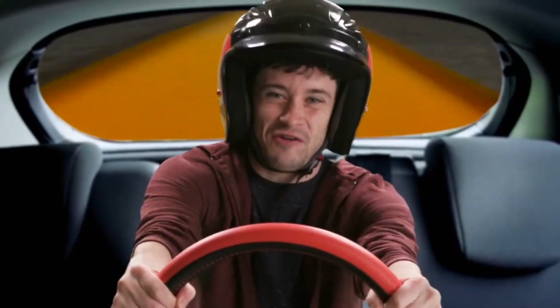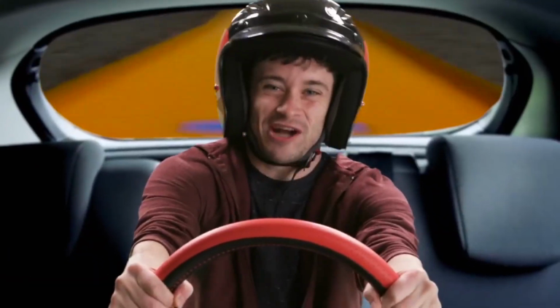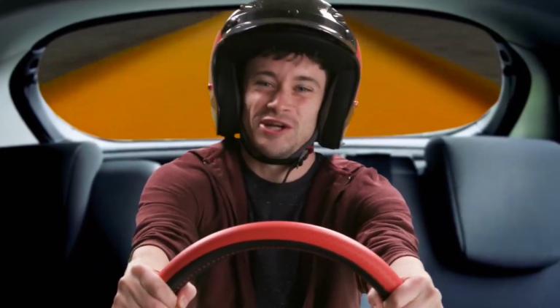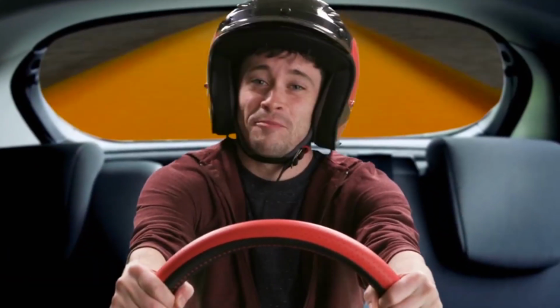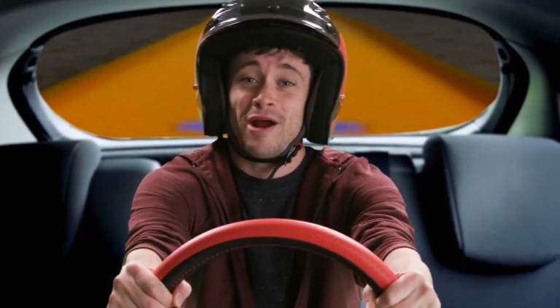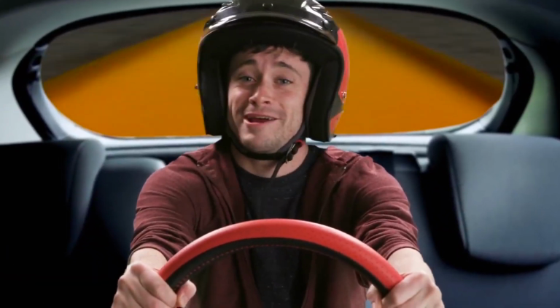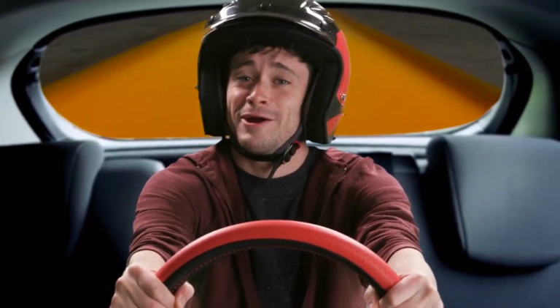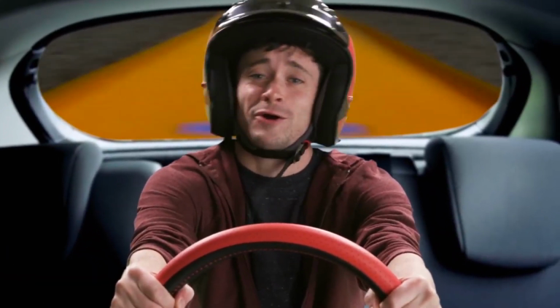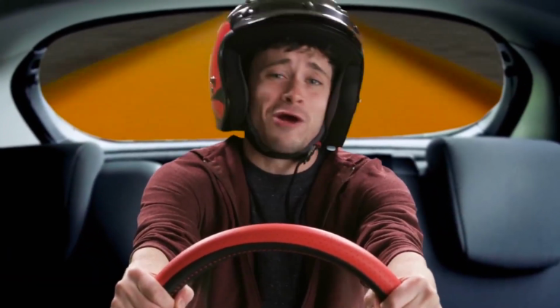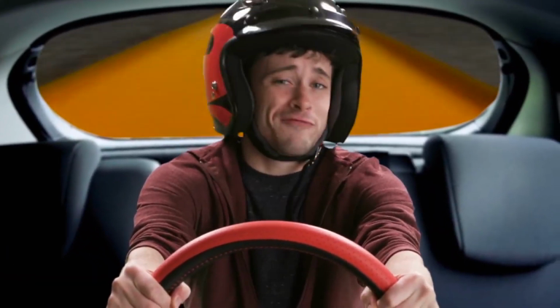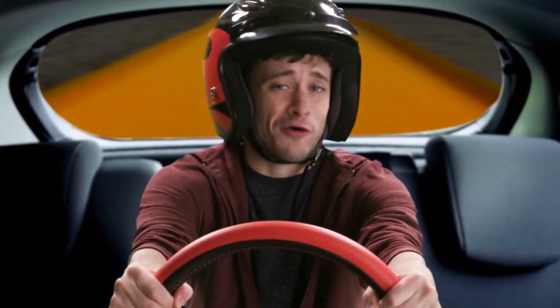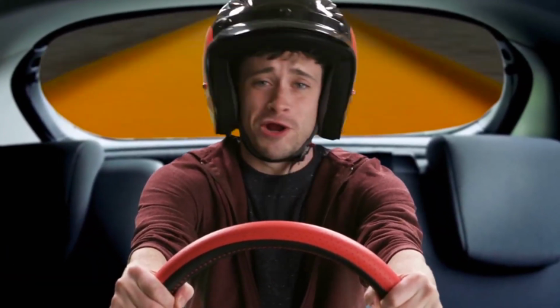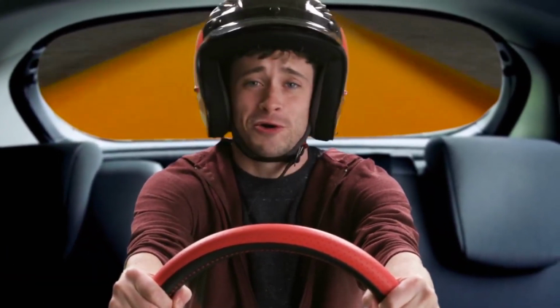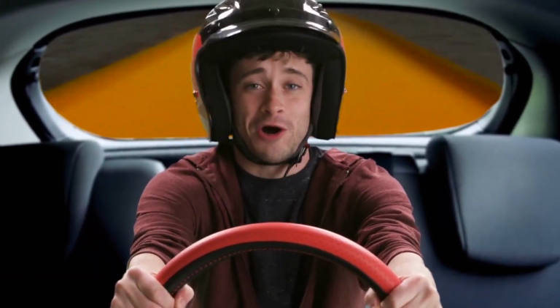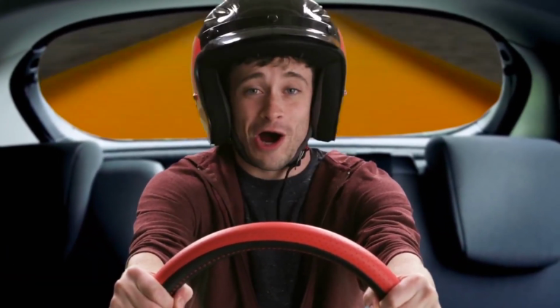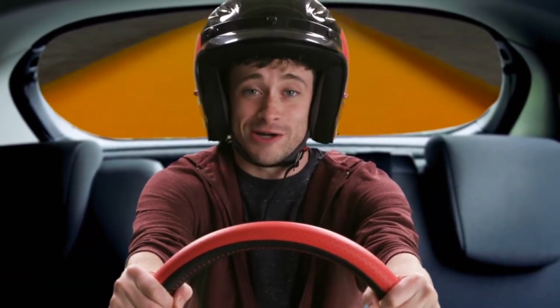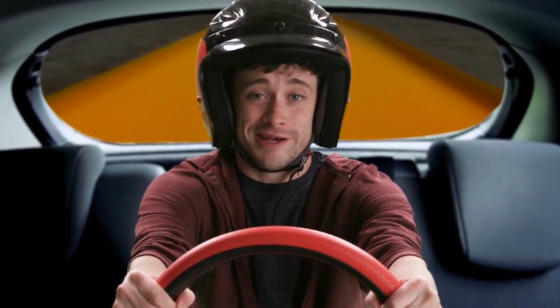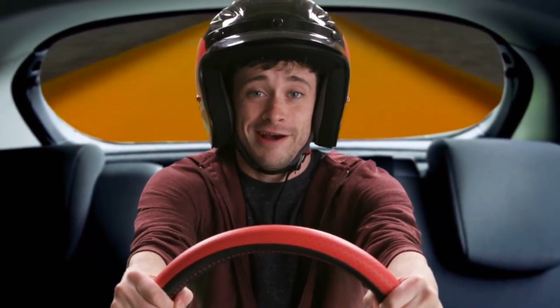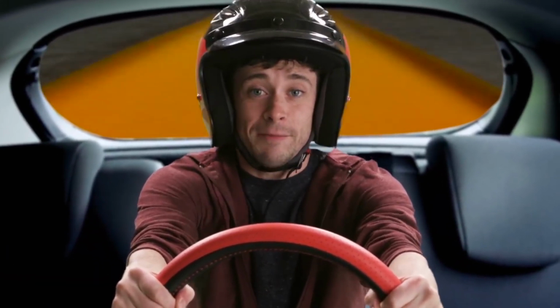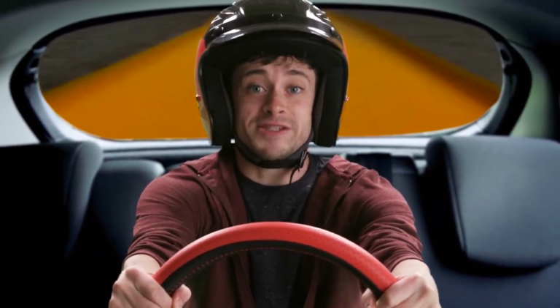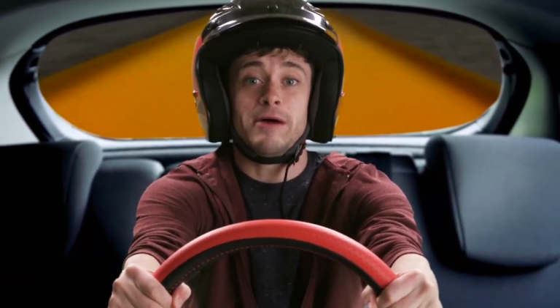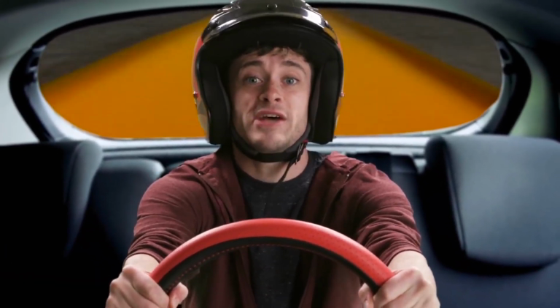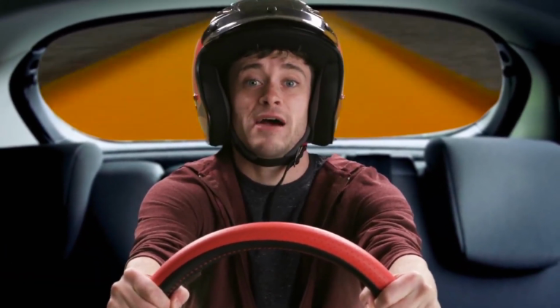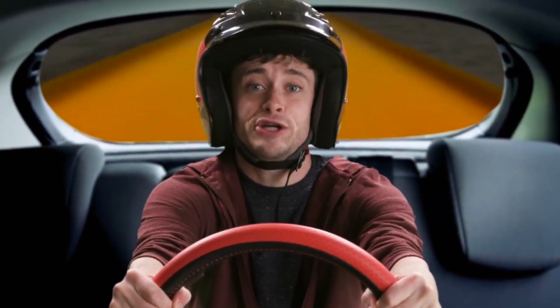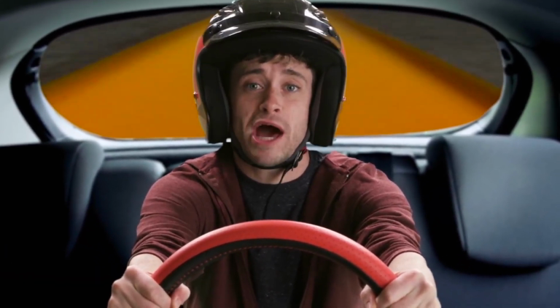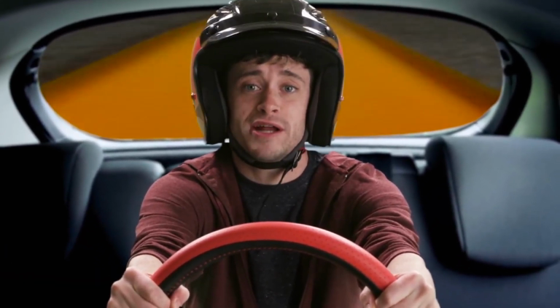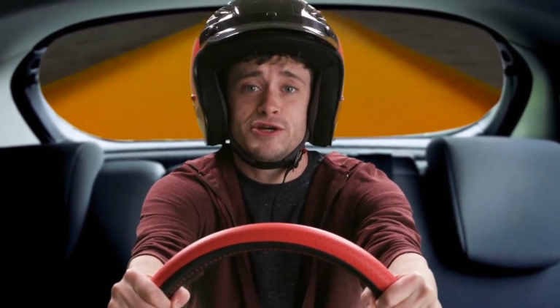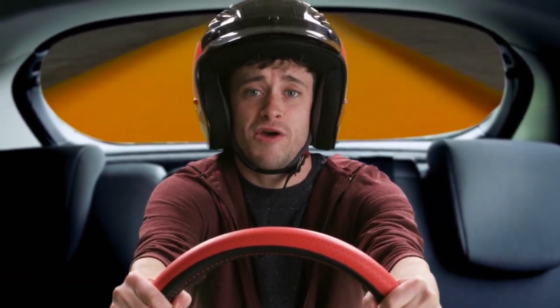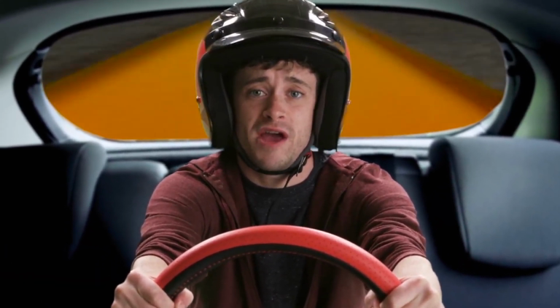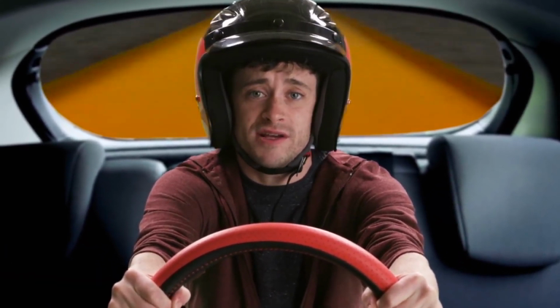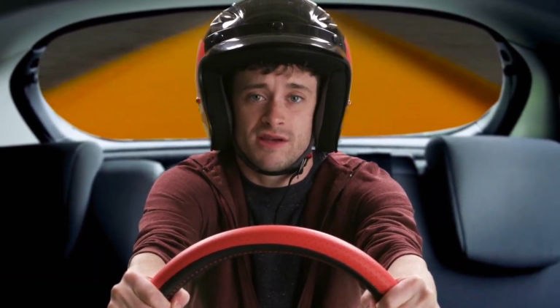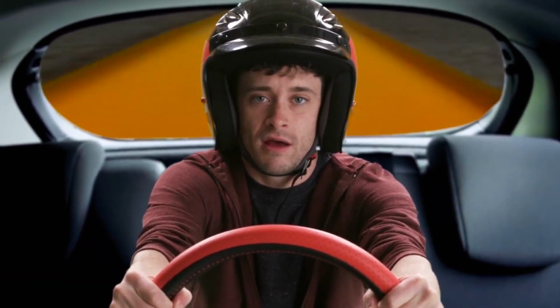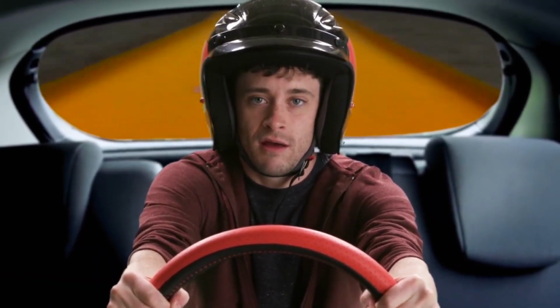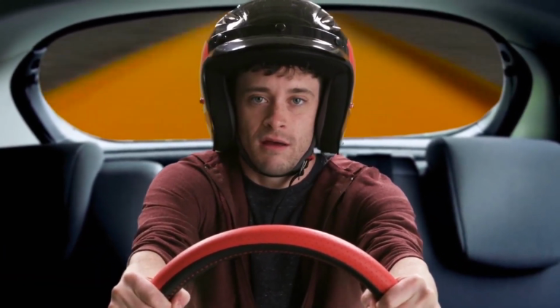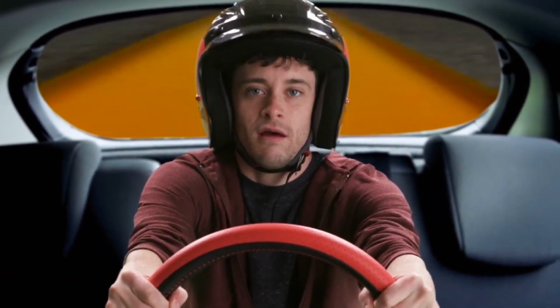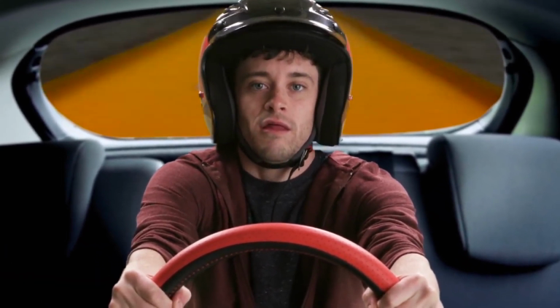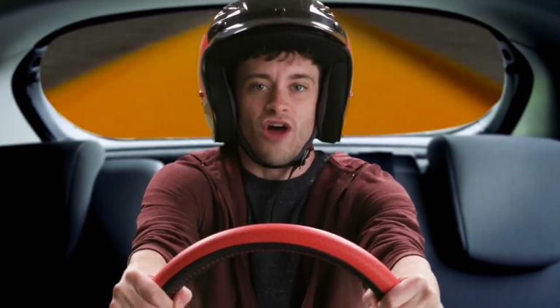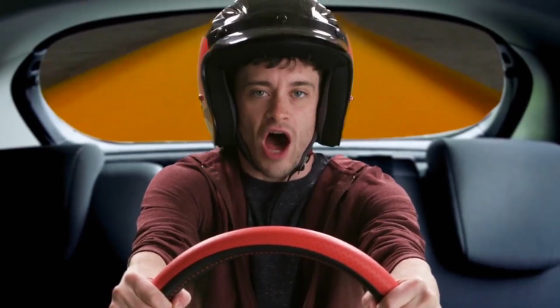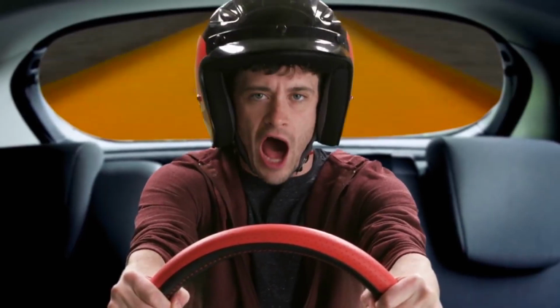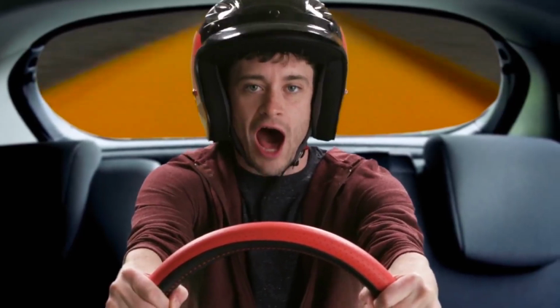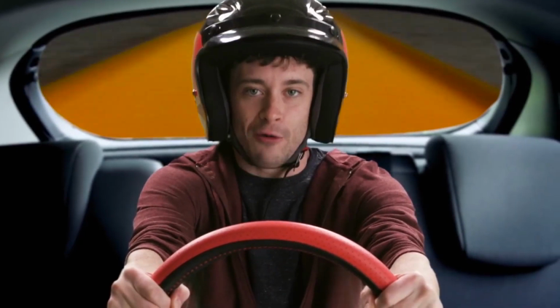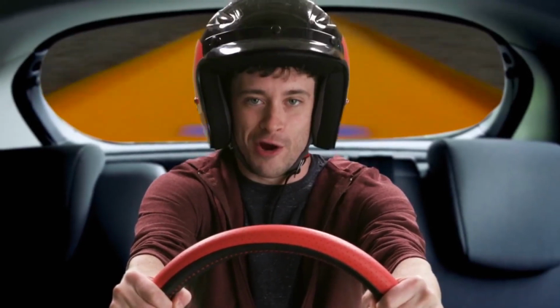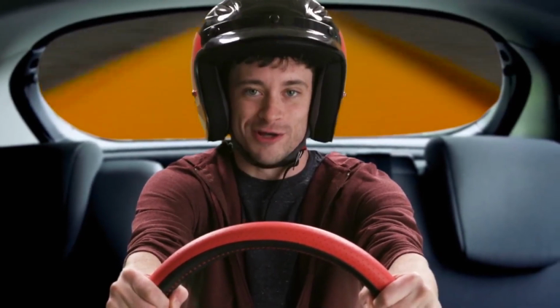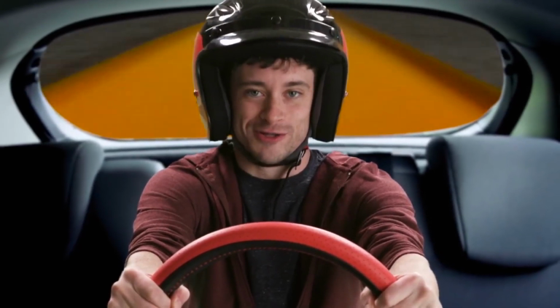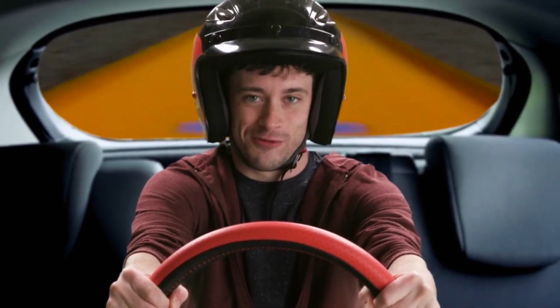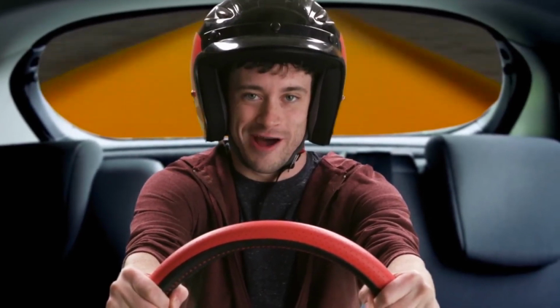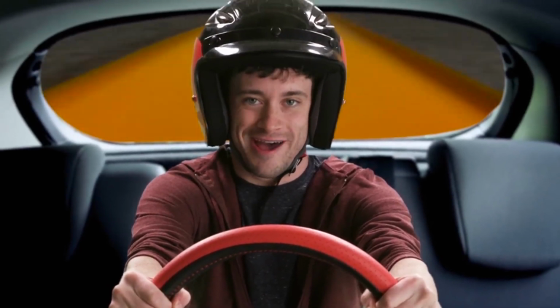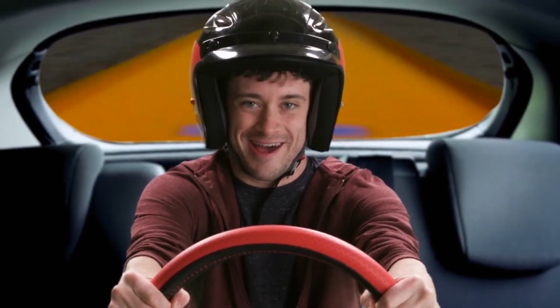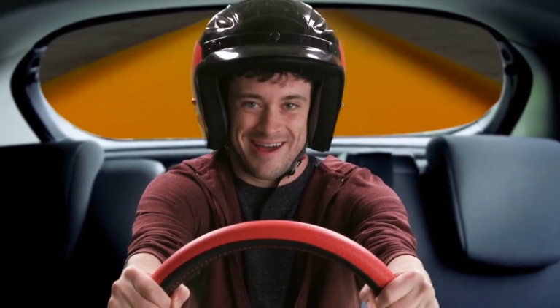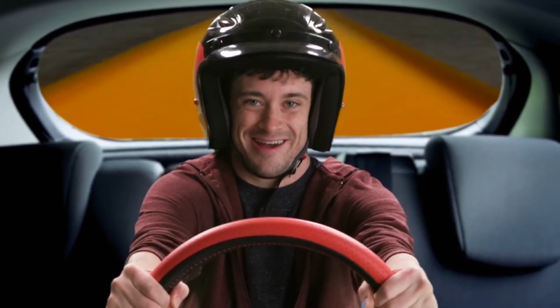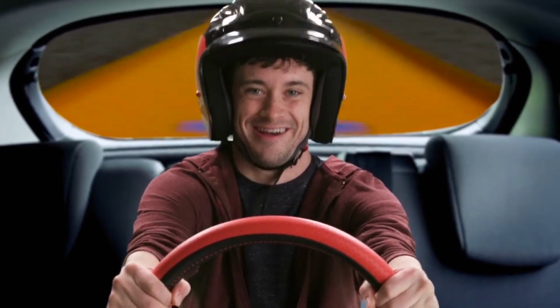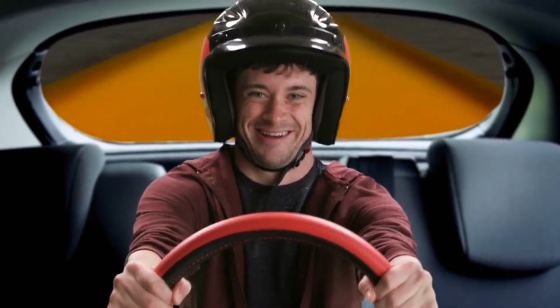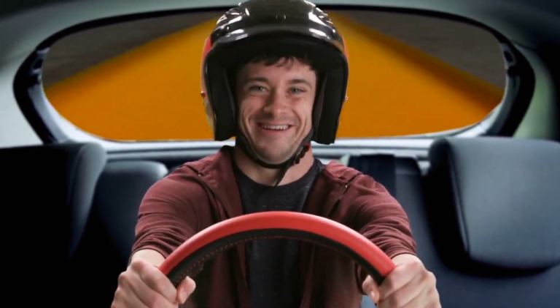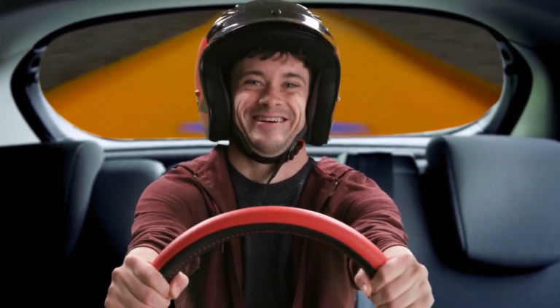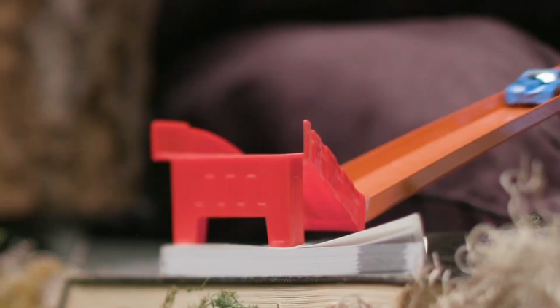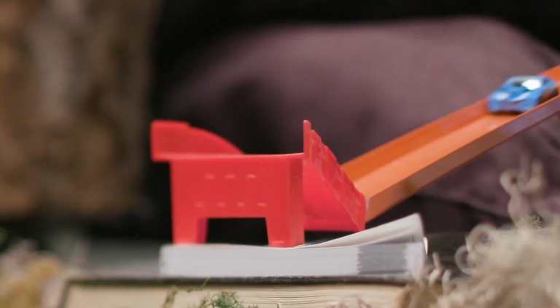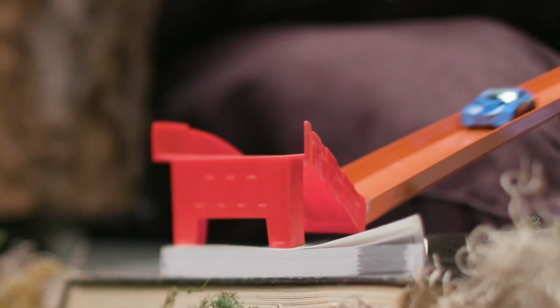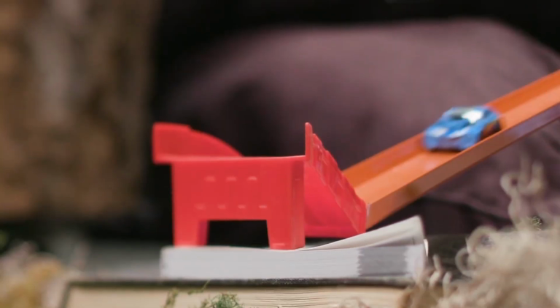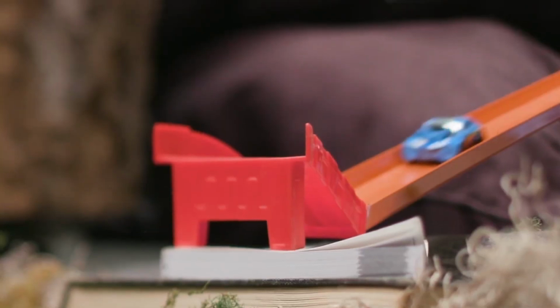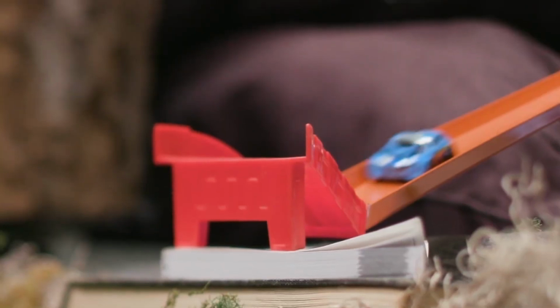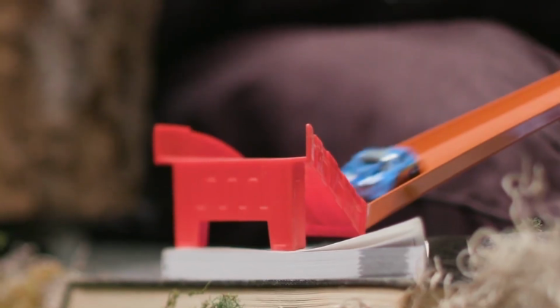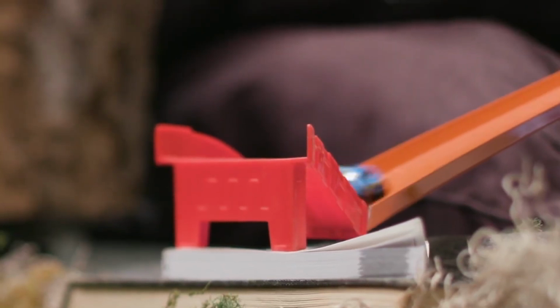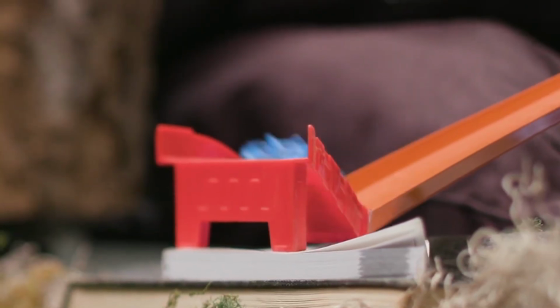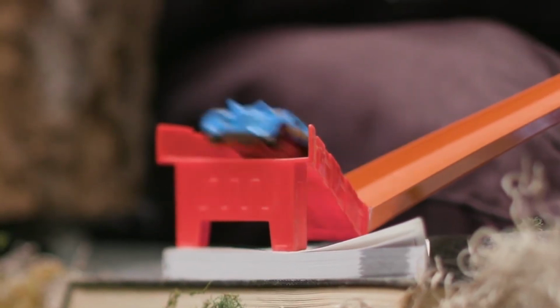Friction and braking are great for real cars, but sometimes you gotta do things the Hot Wheels way. Woohoo!